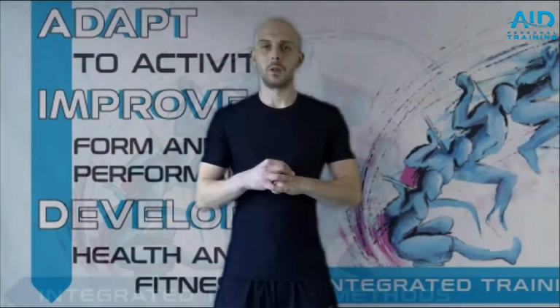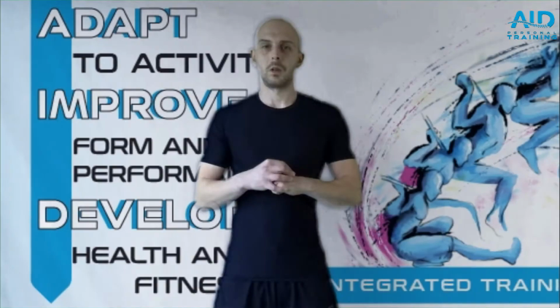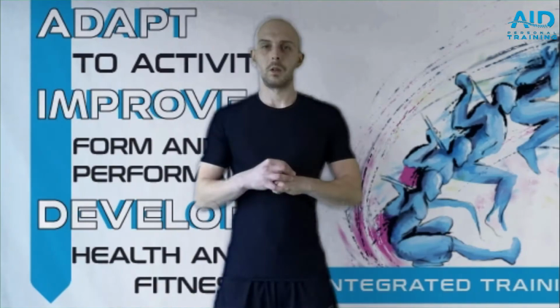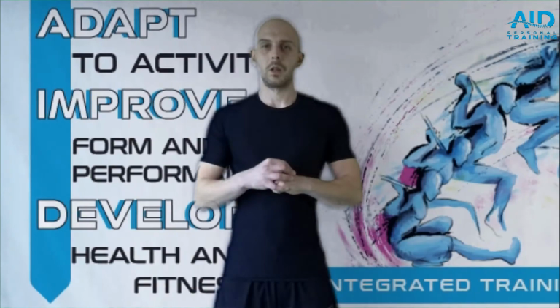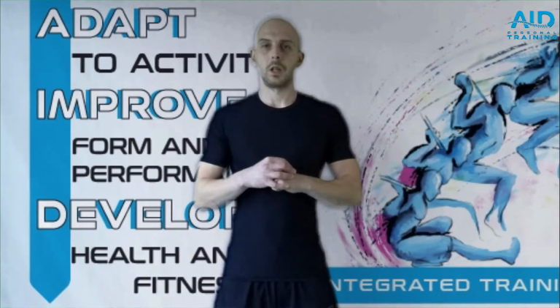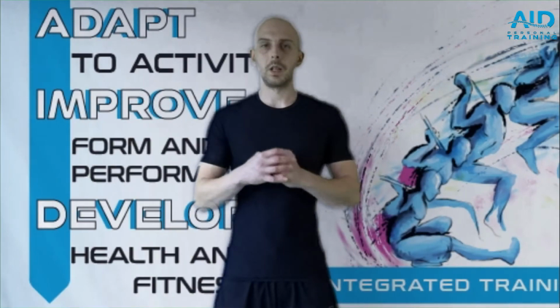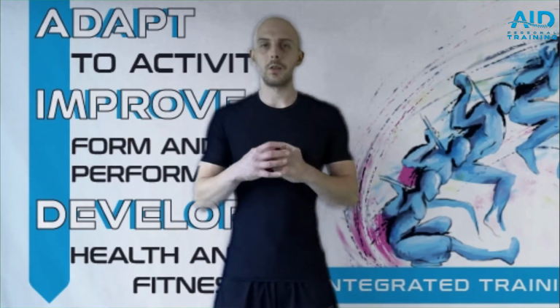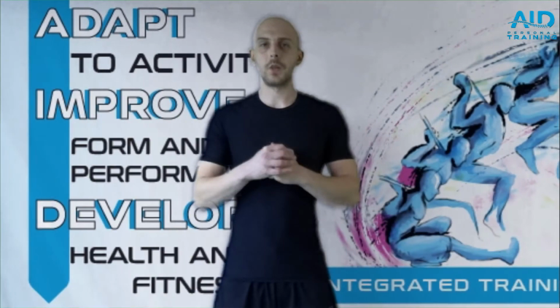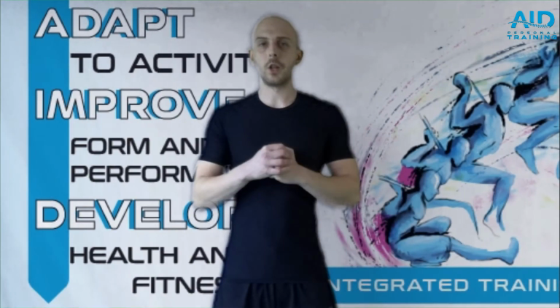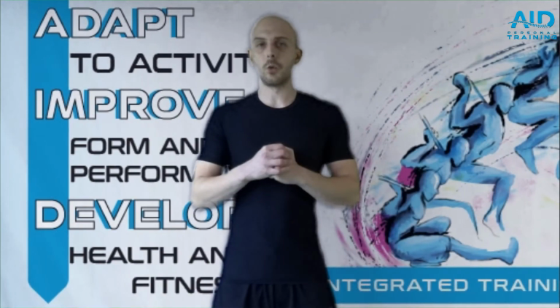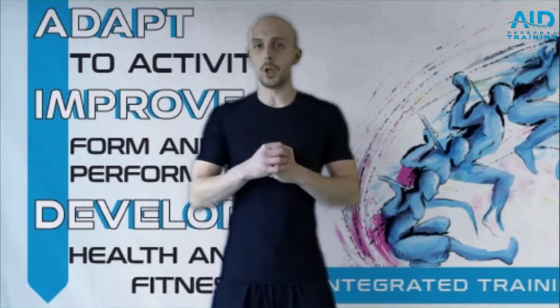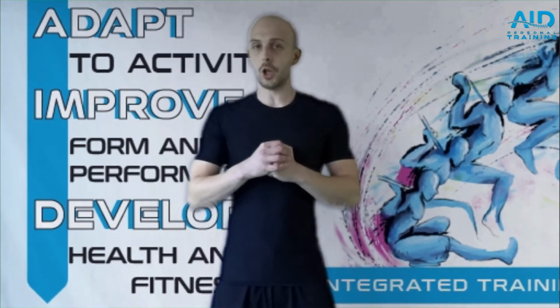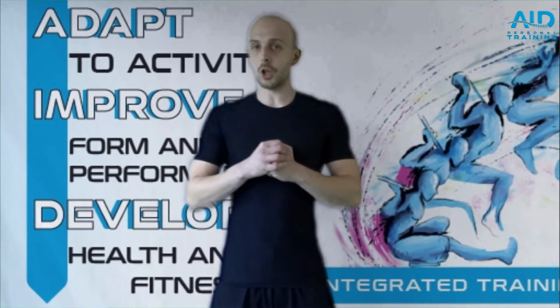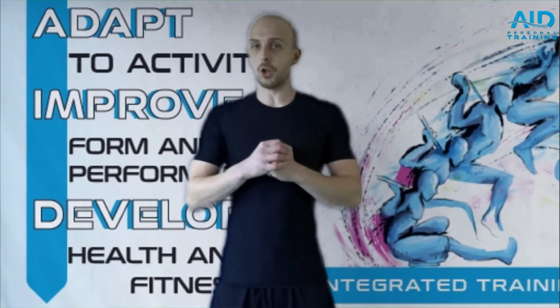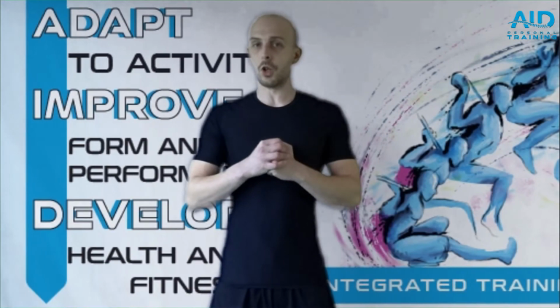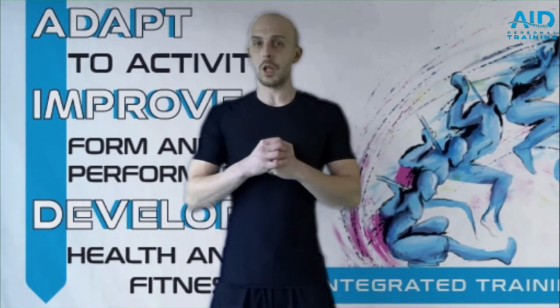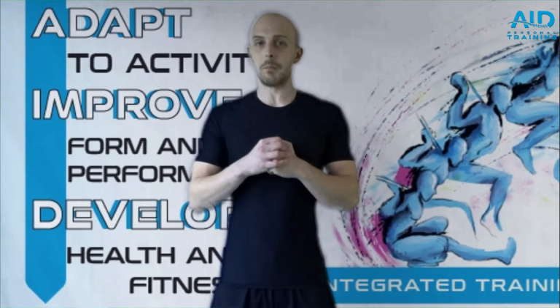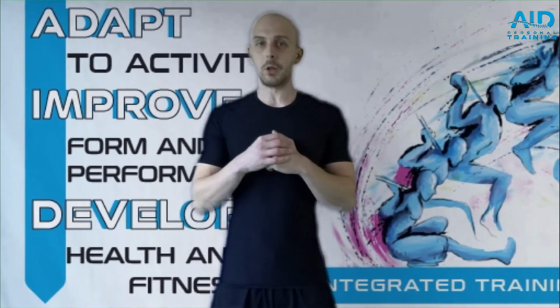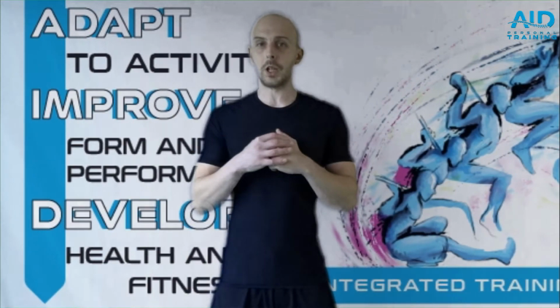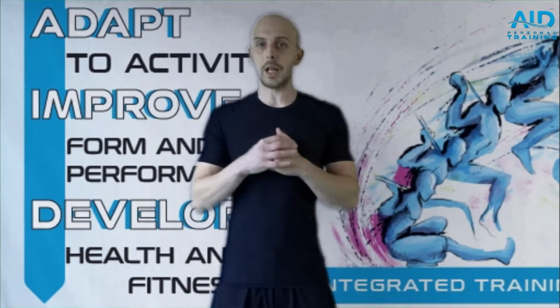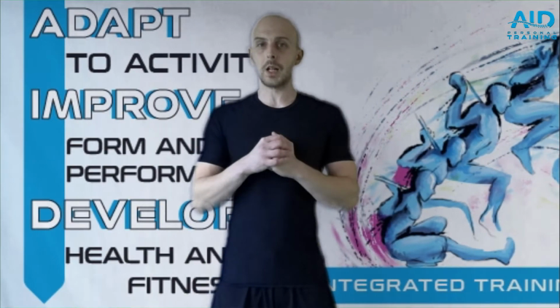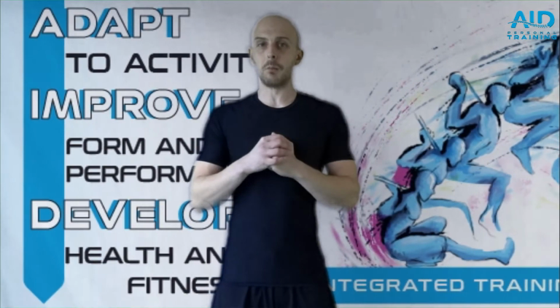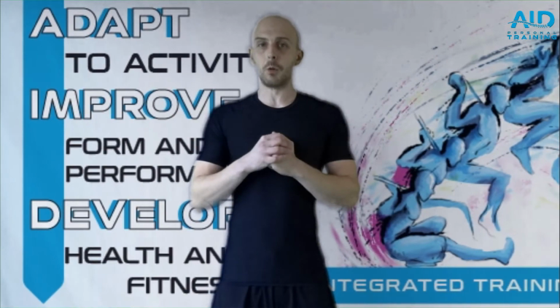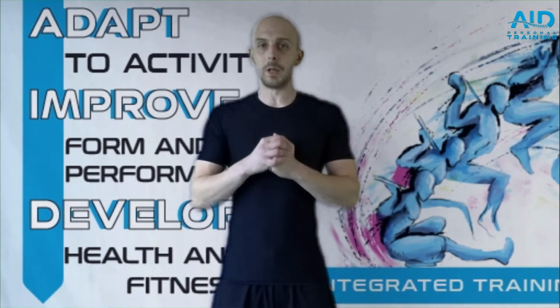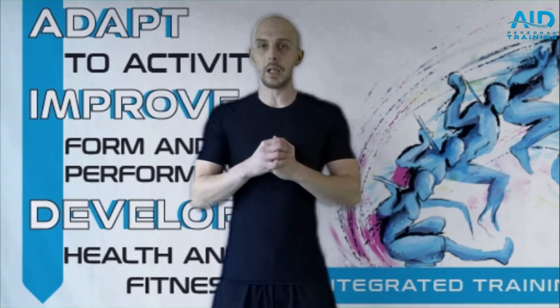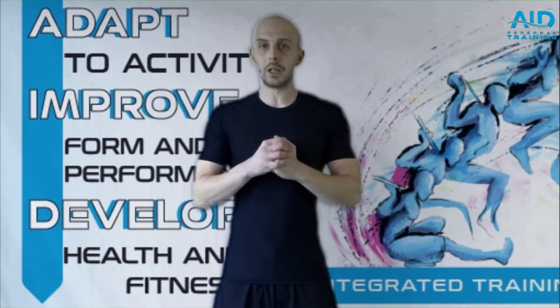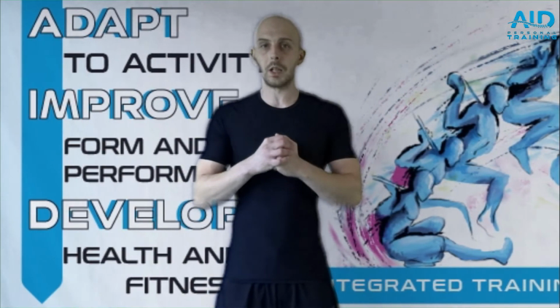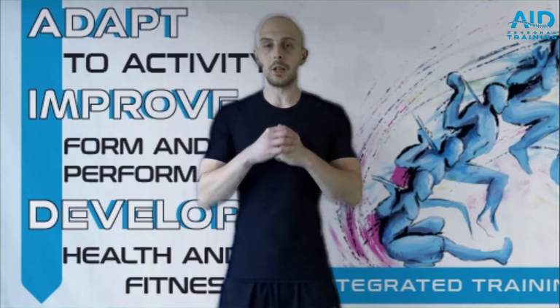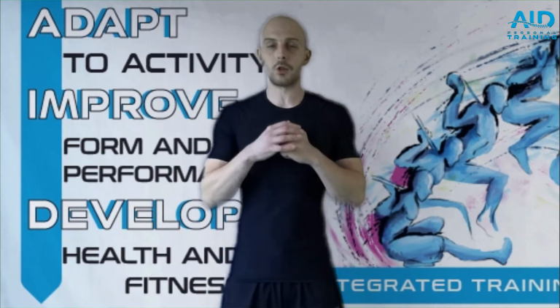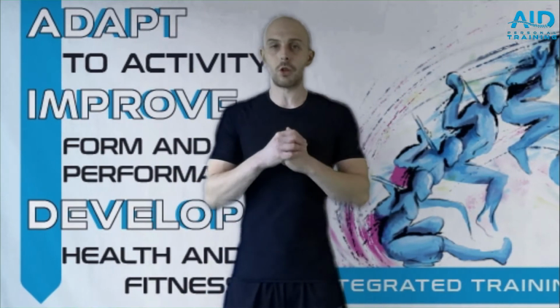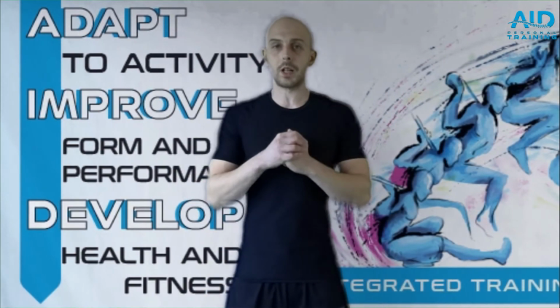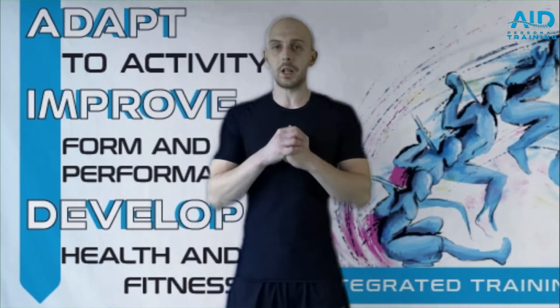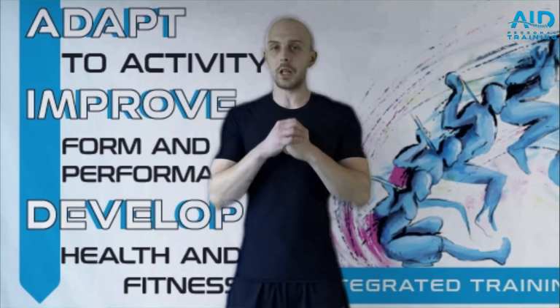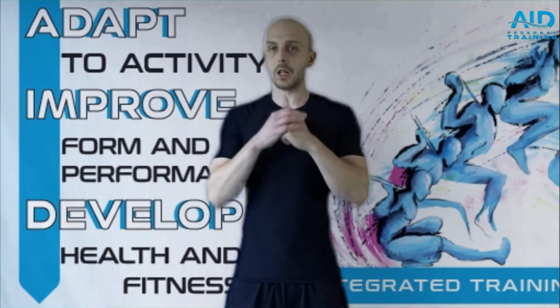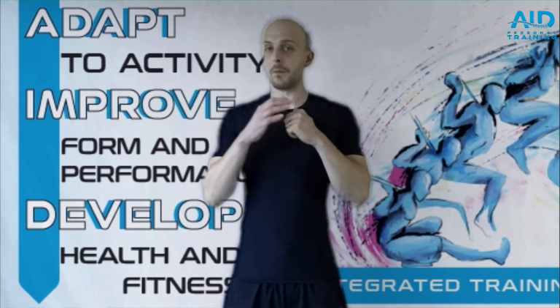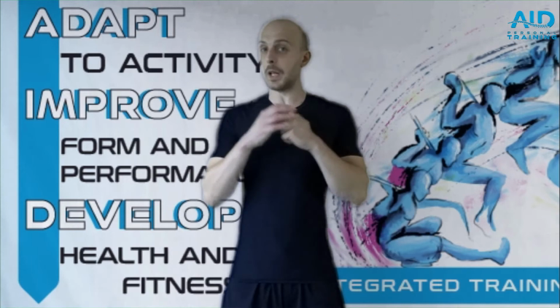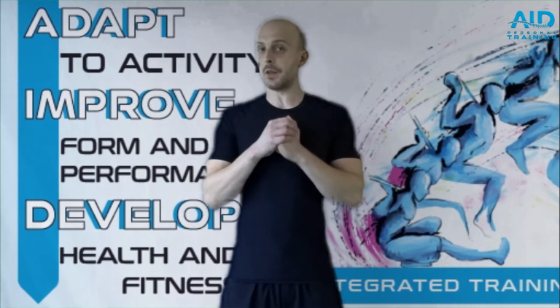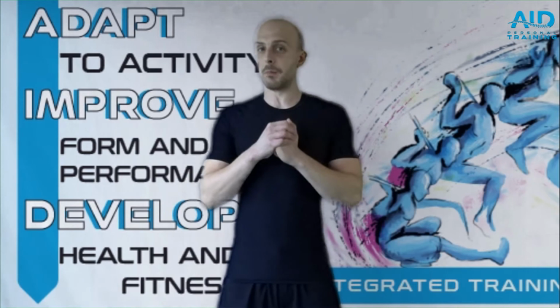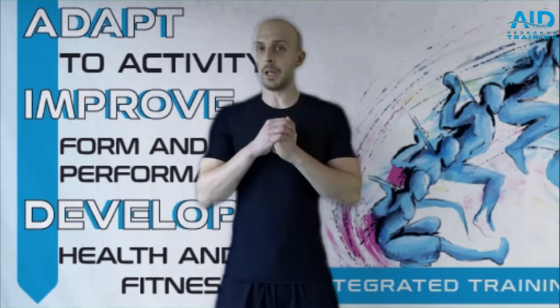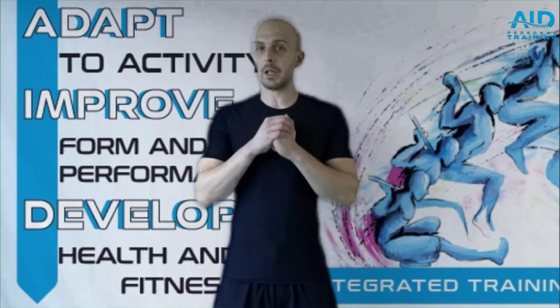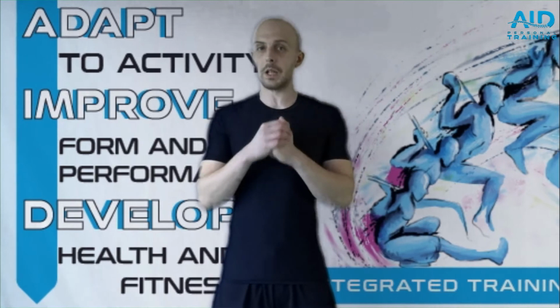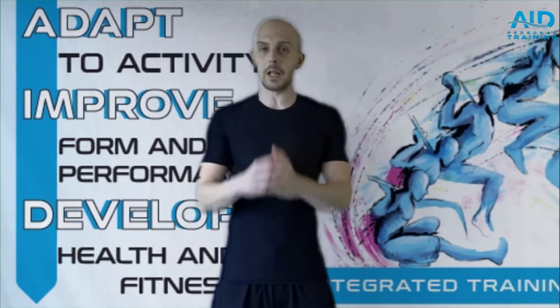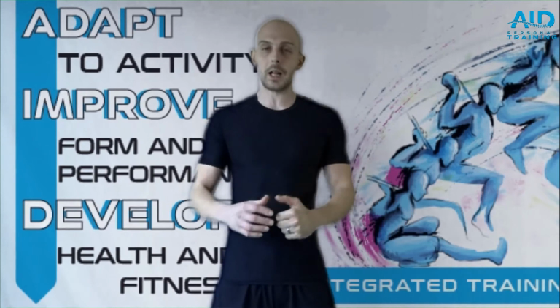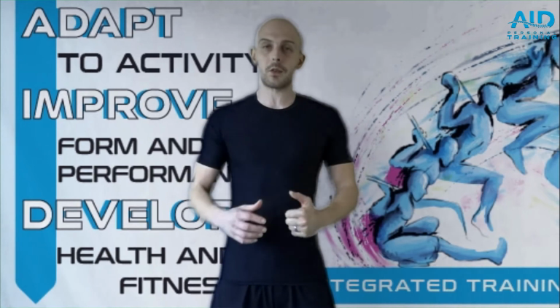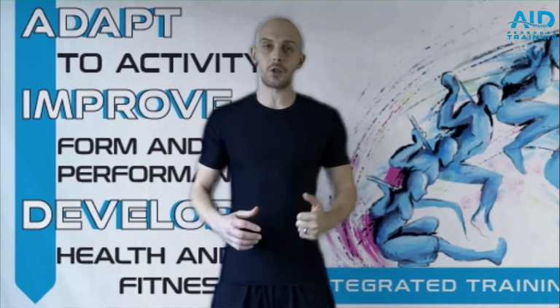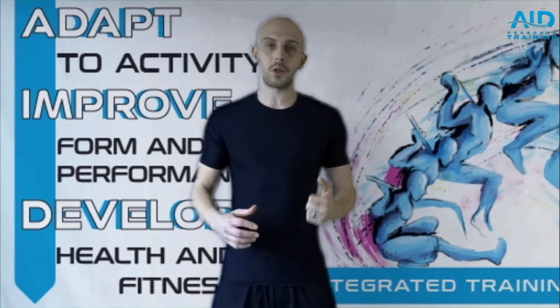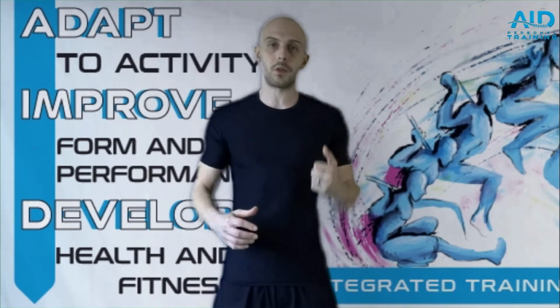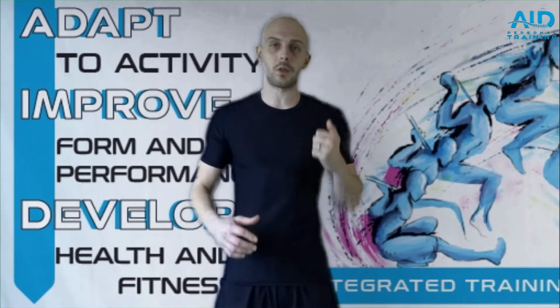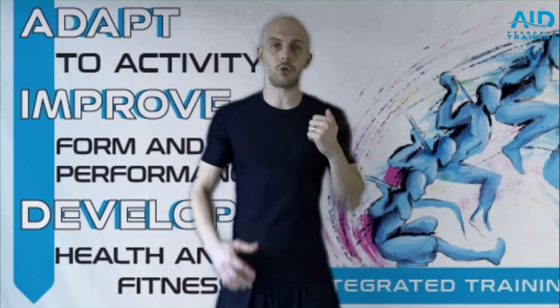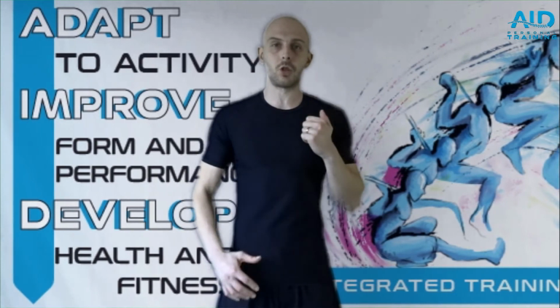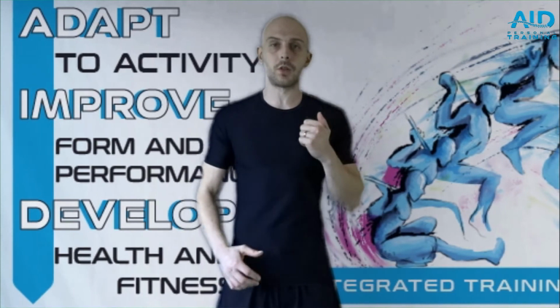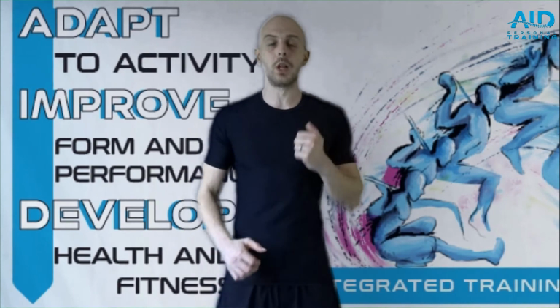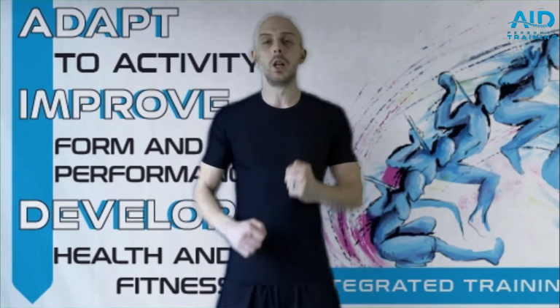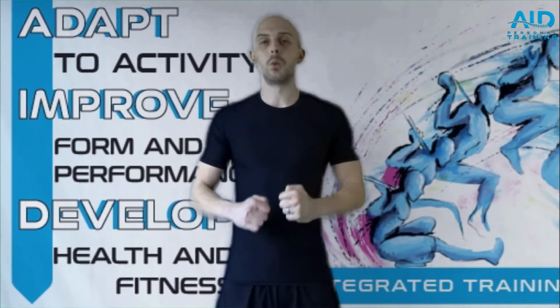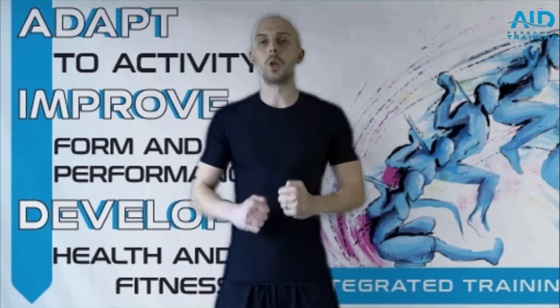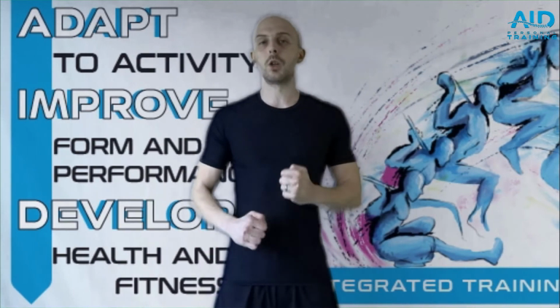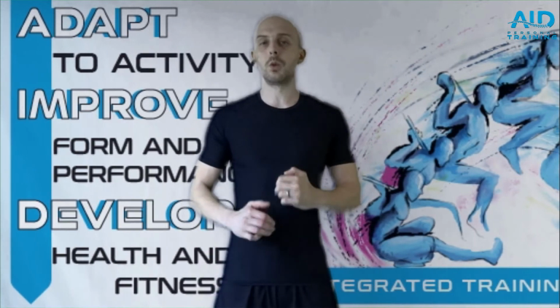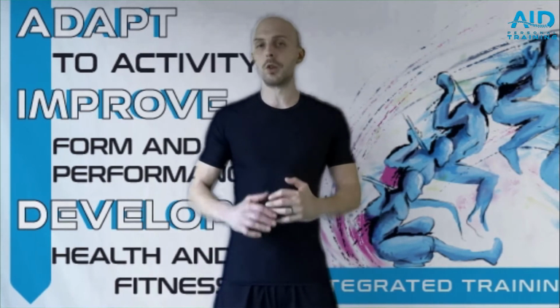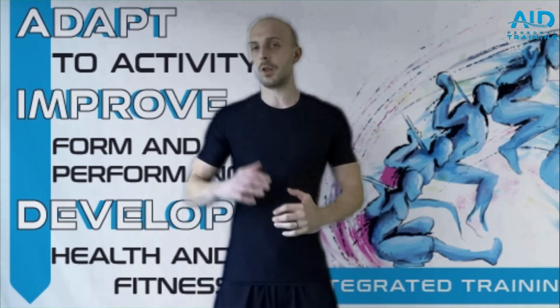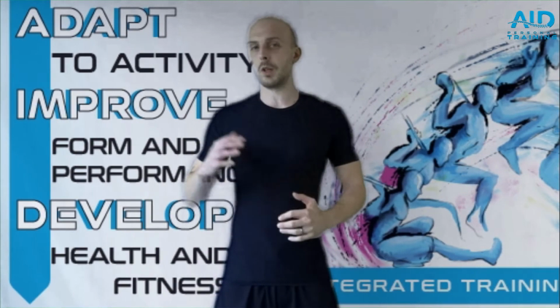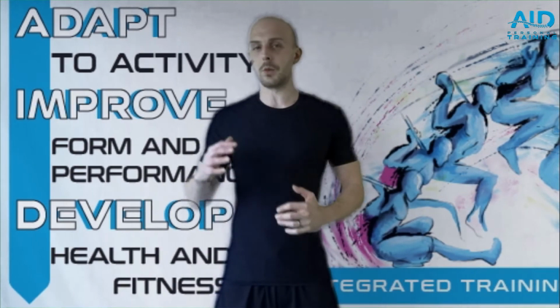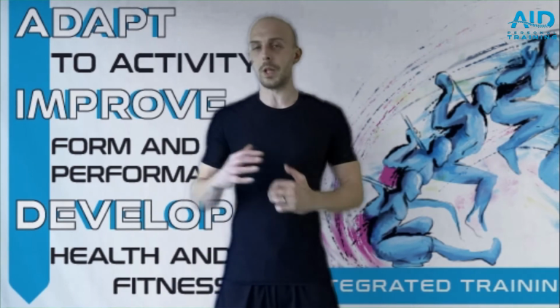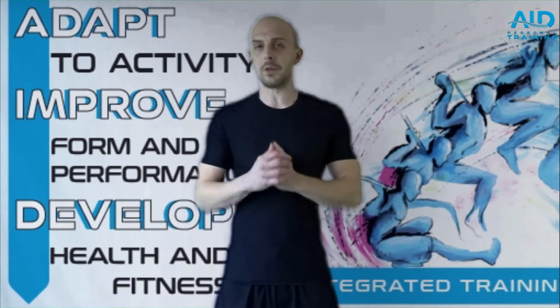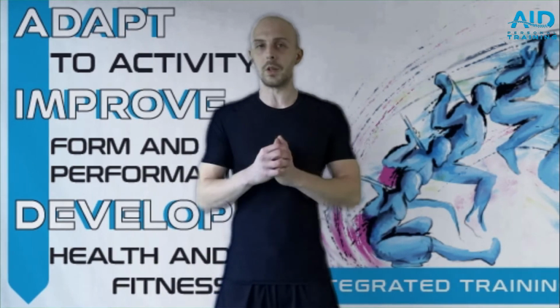In this video we're going to talk about ankle mobility, strengthening, flexibility and exercises and drills we can use to increase it.